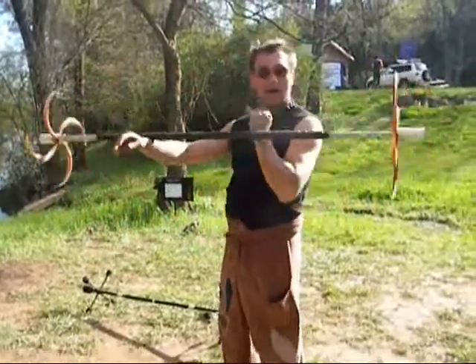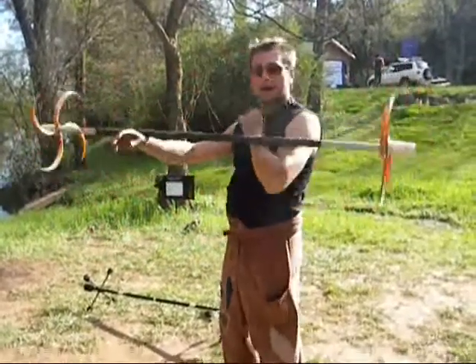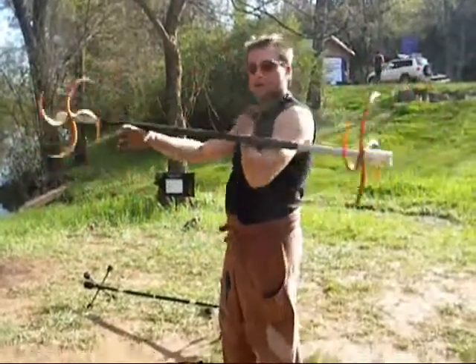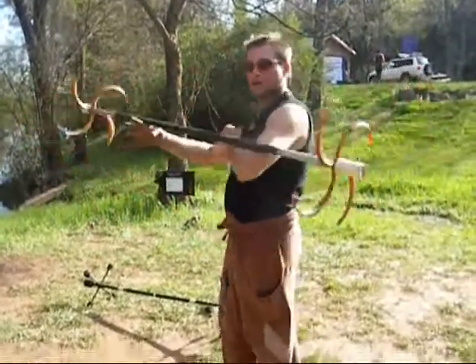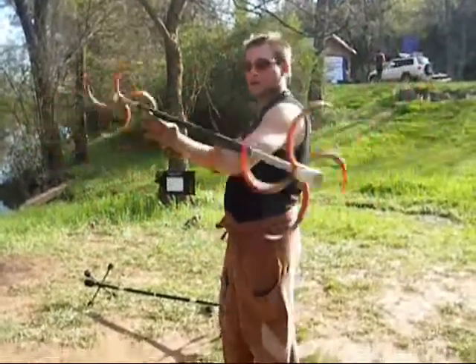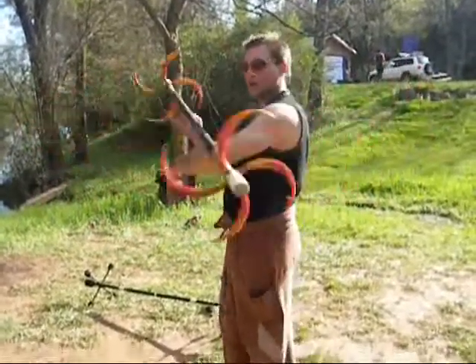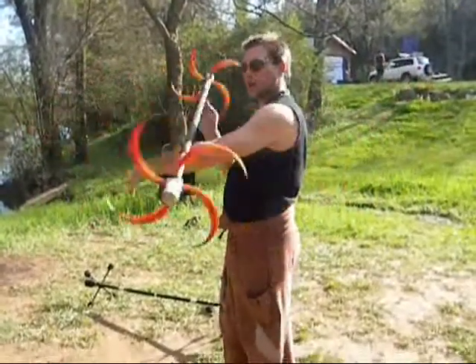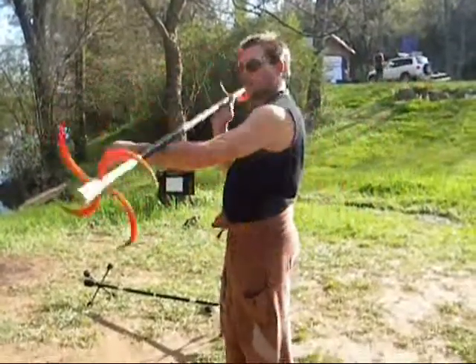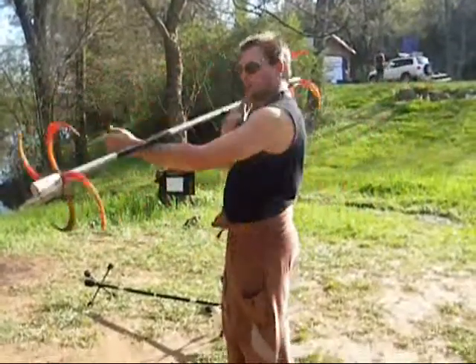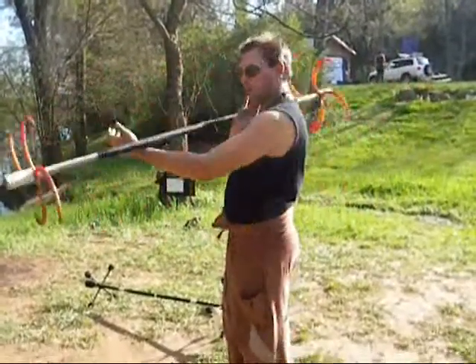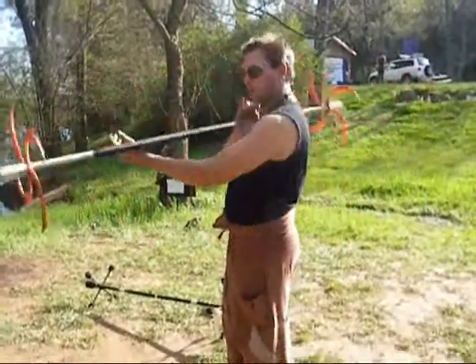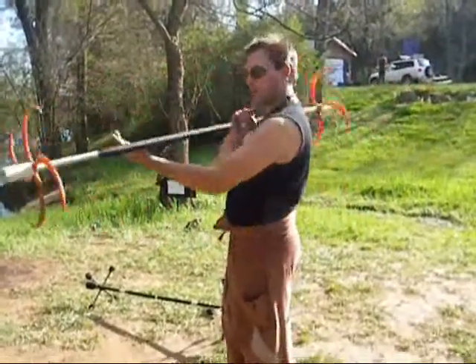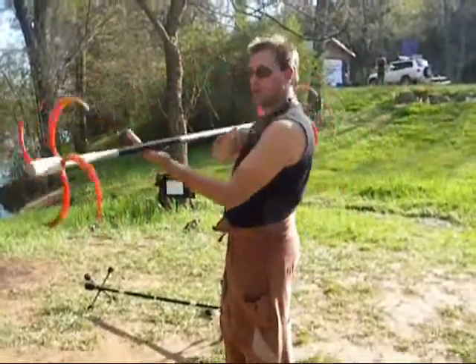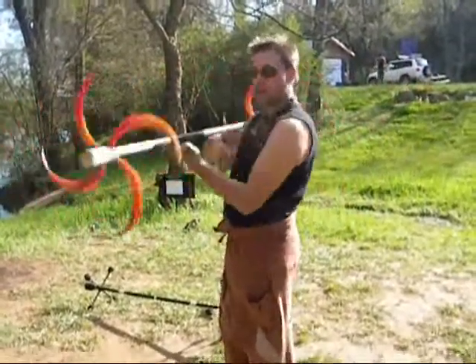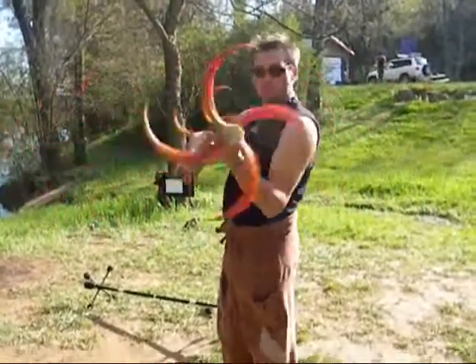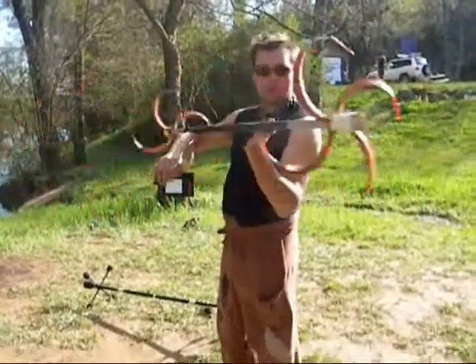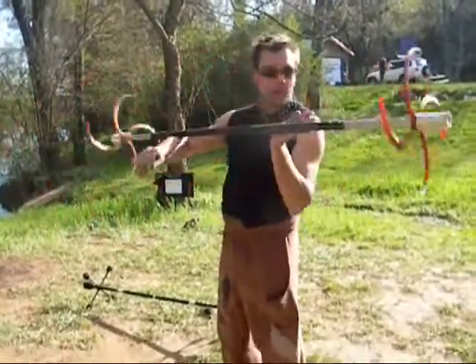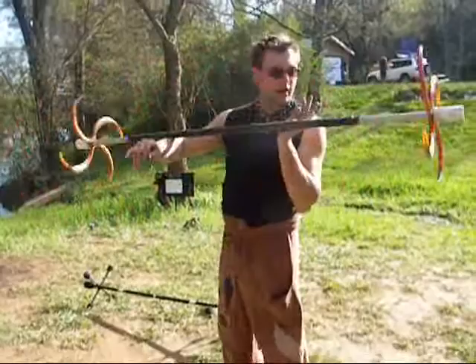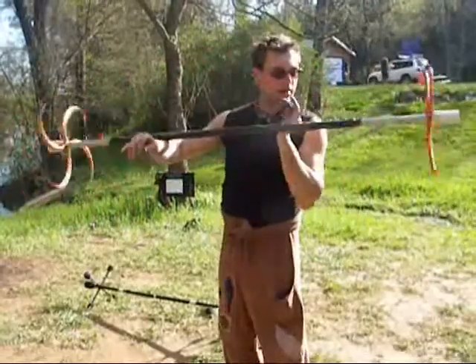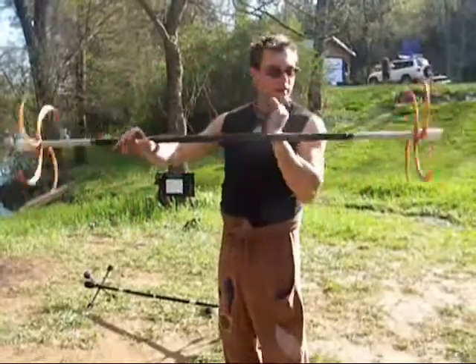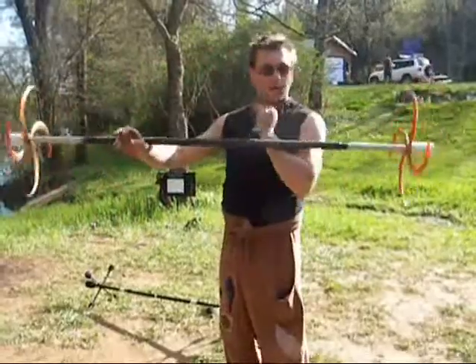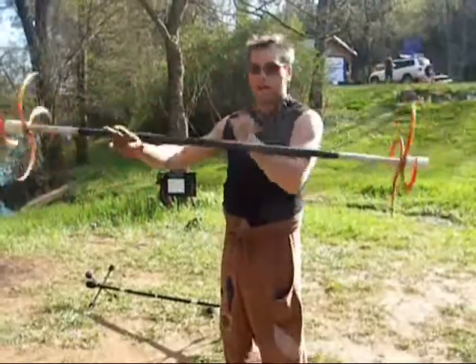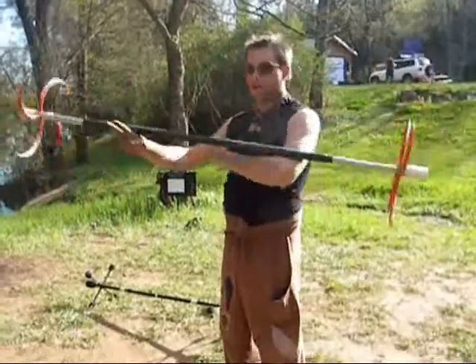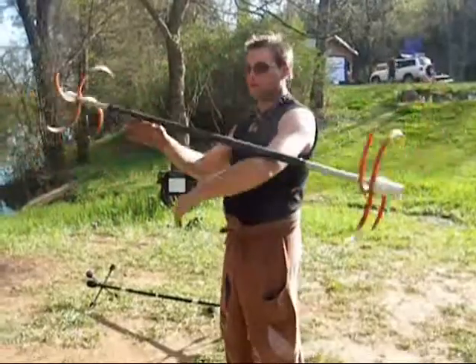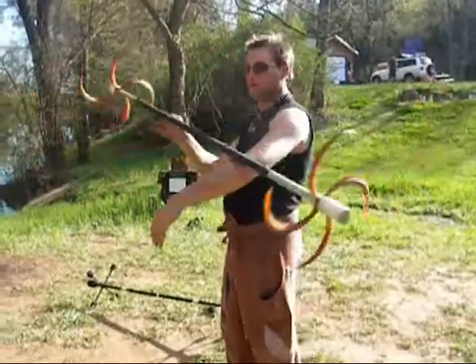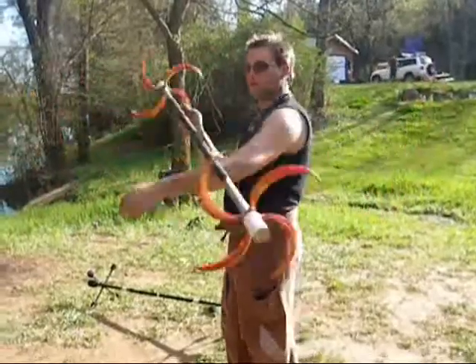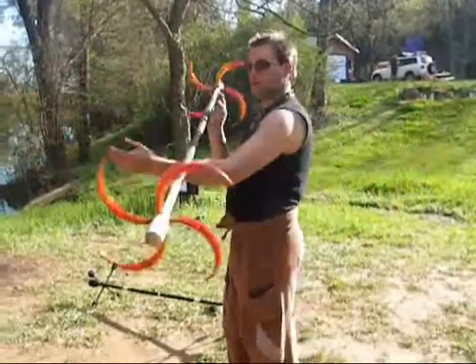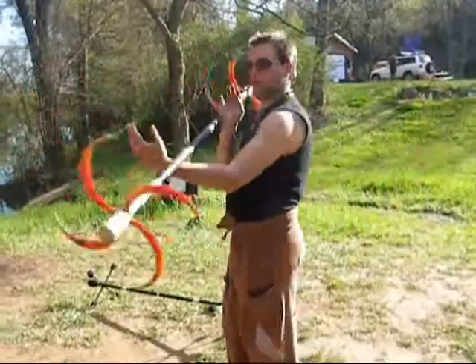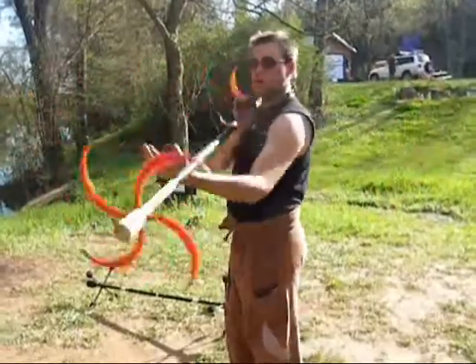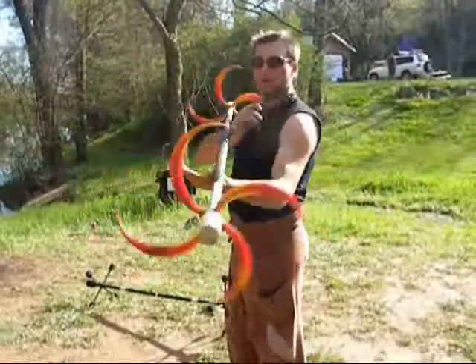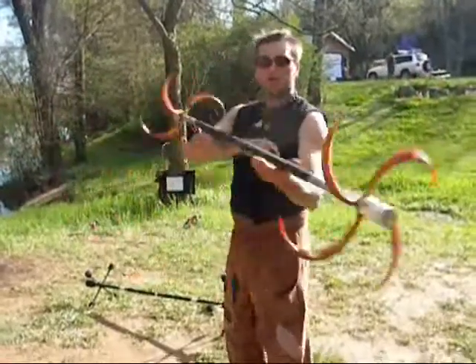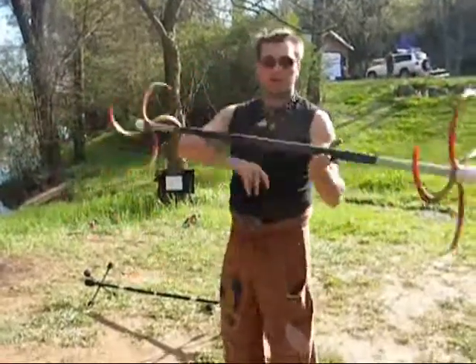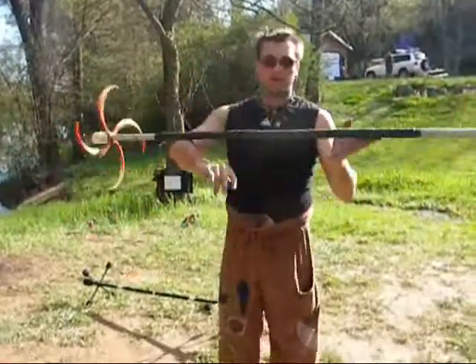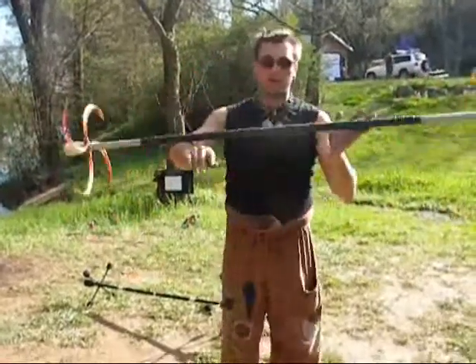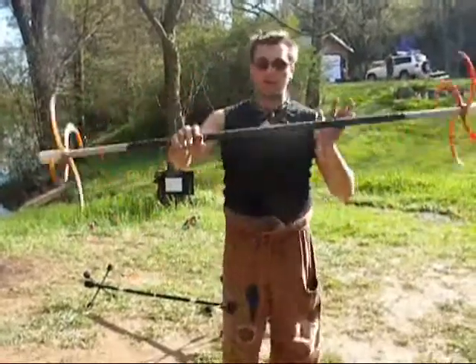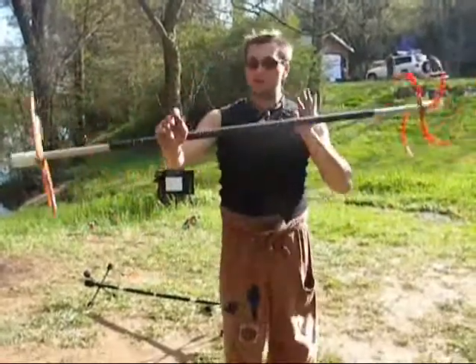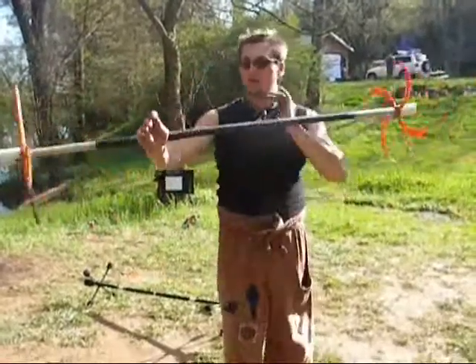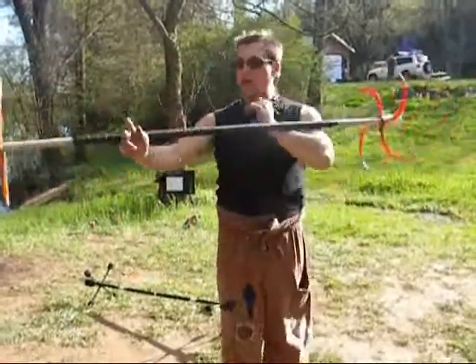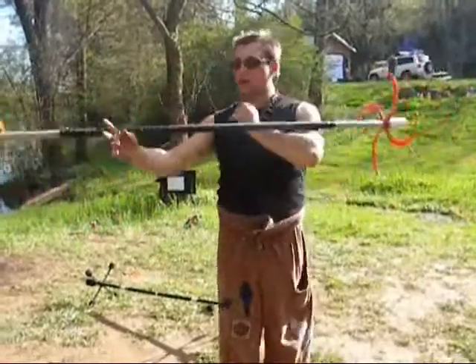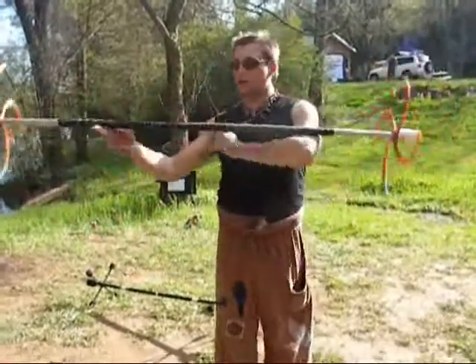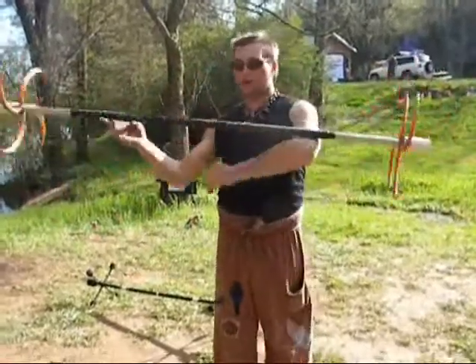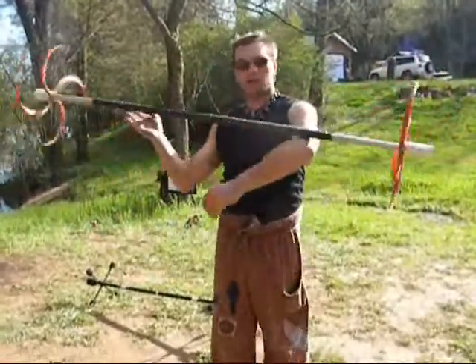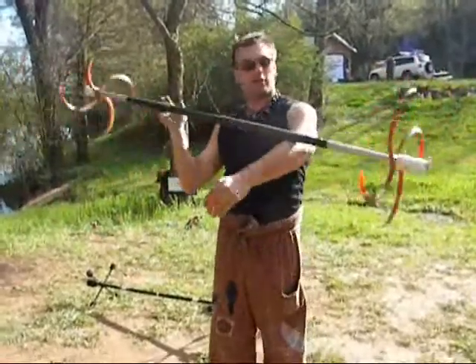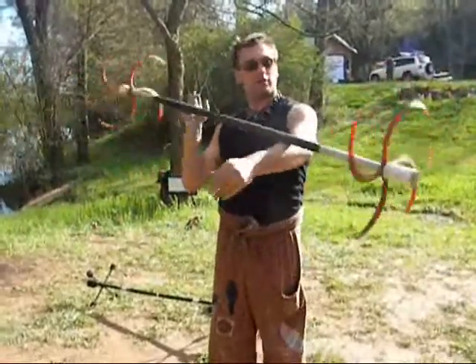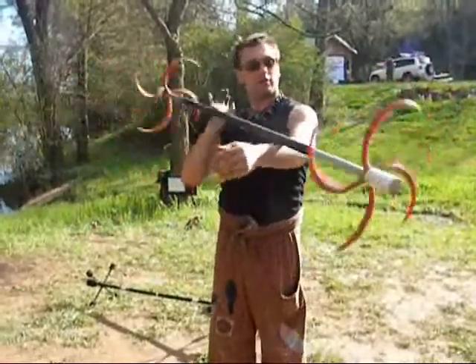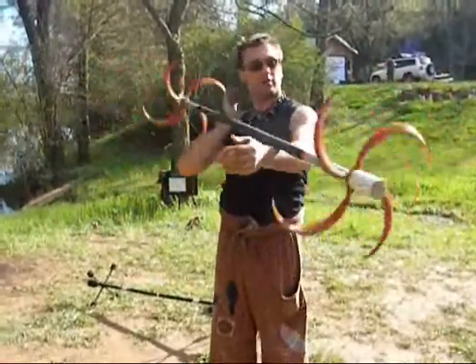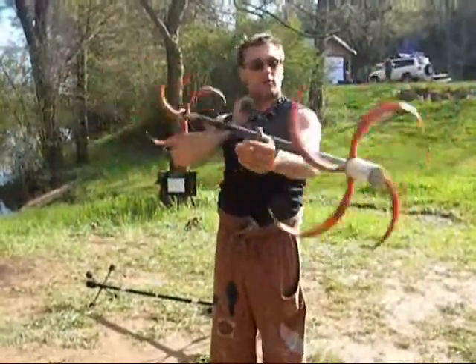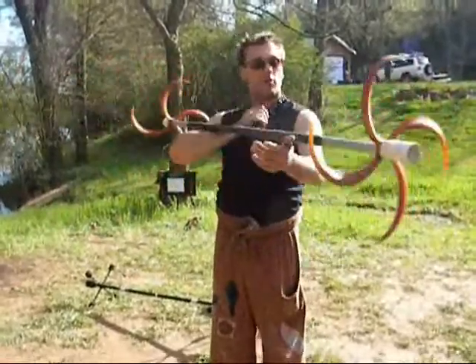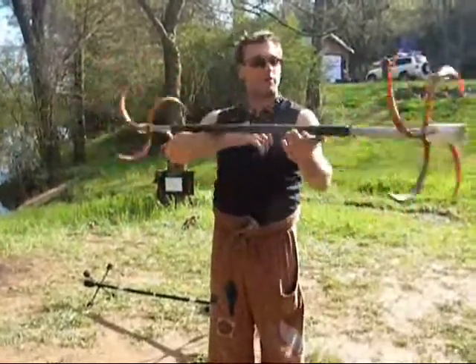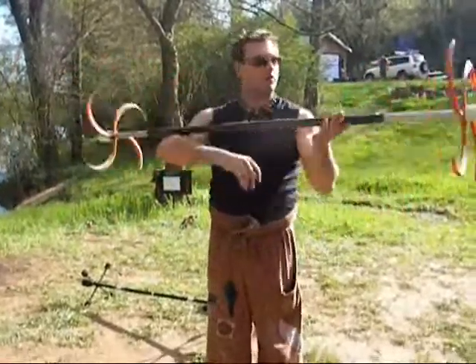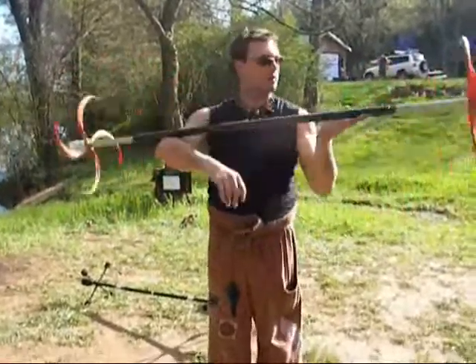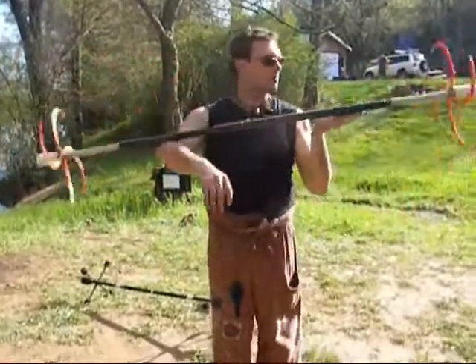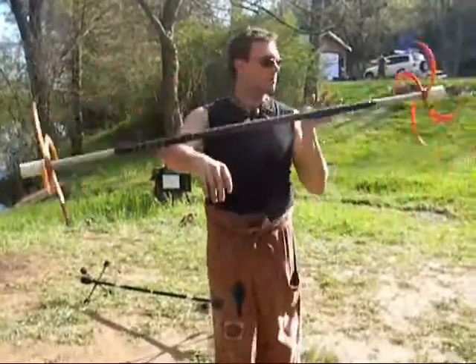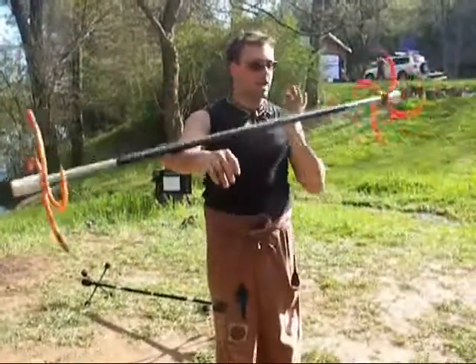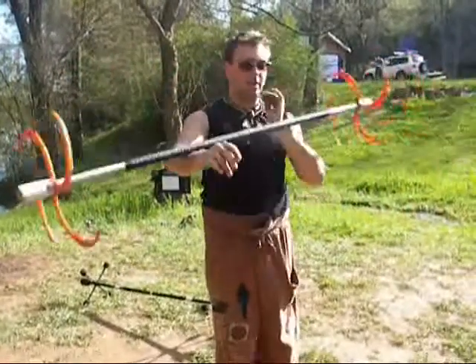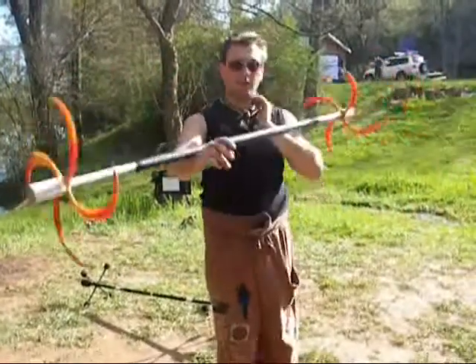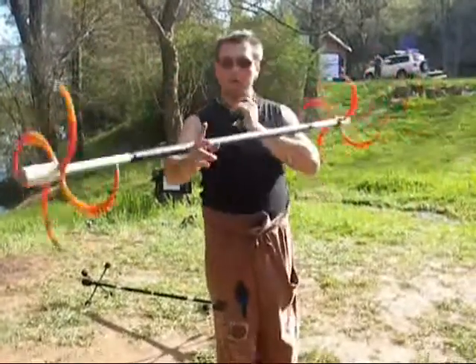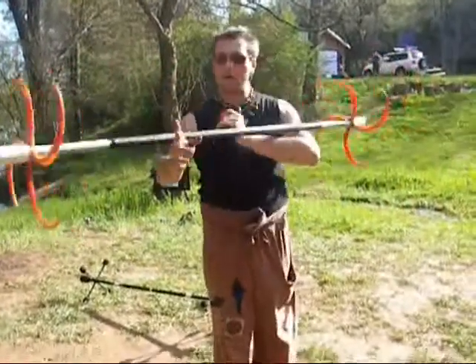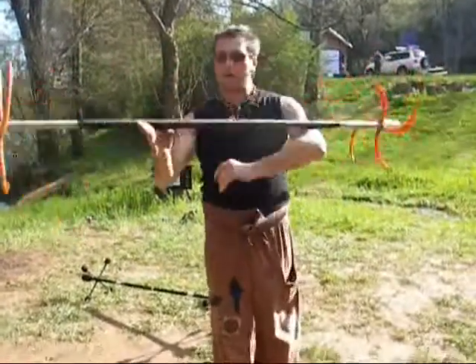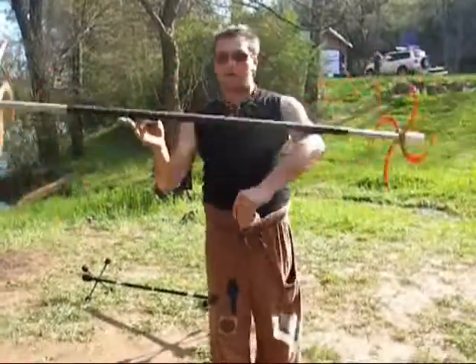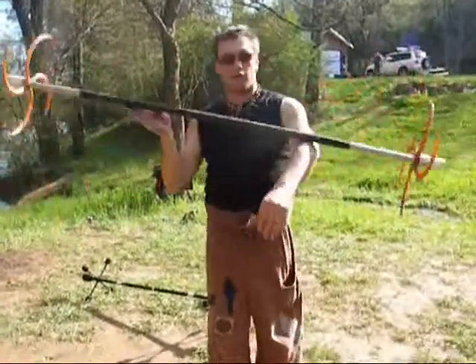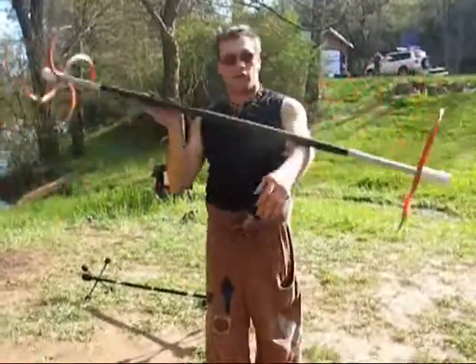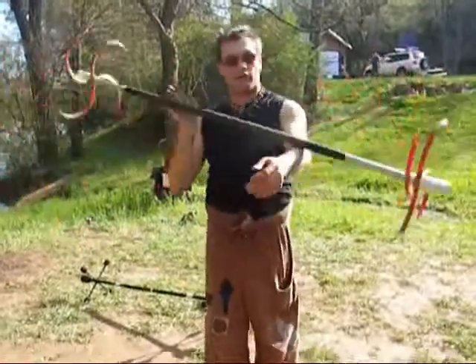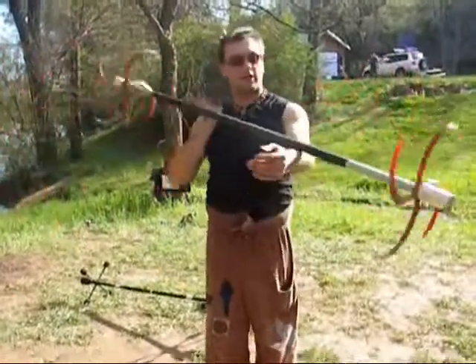Back and forth, back and forth — from the front, back, forth, back, forth.